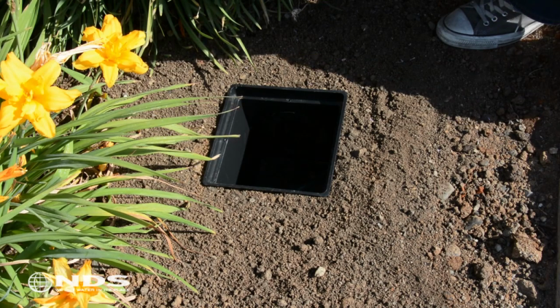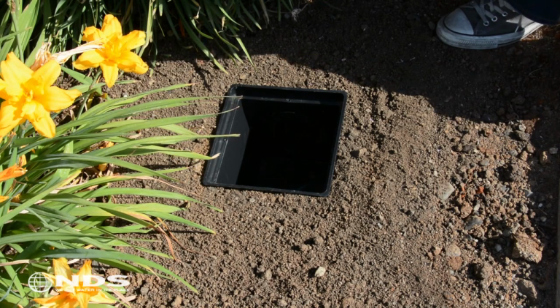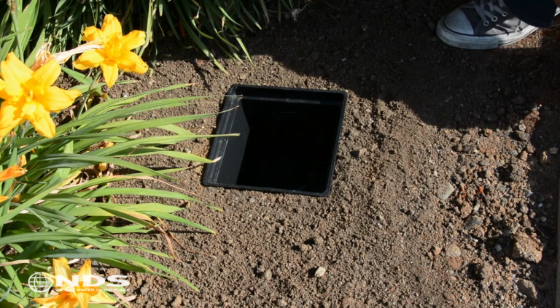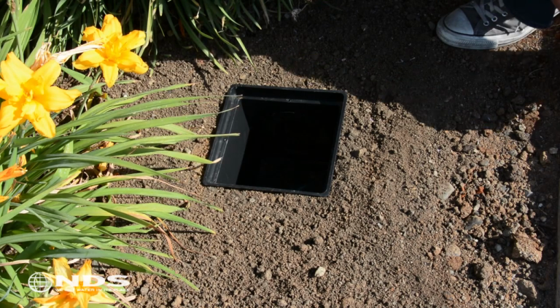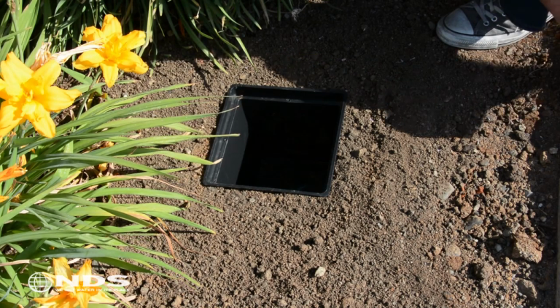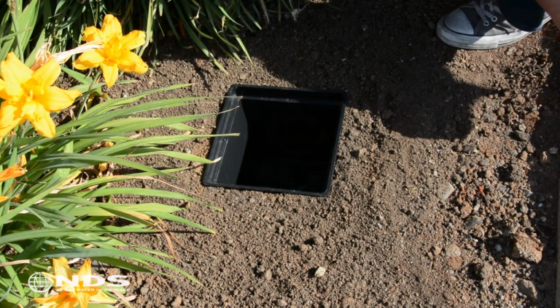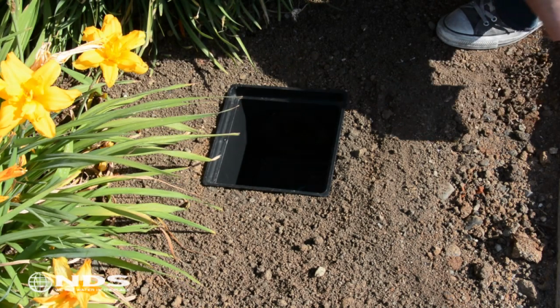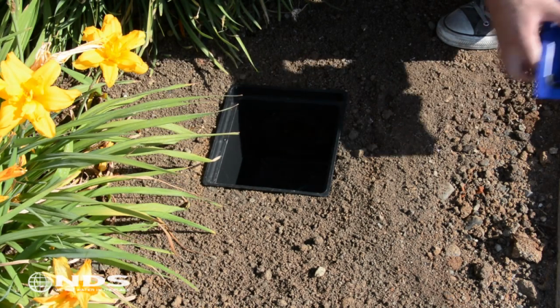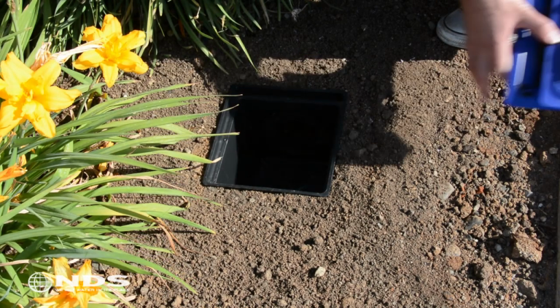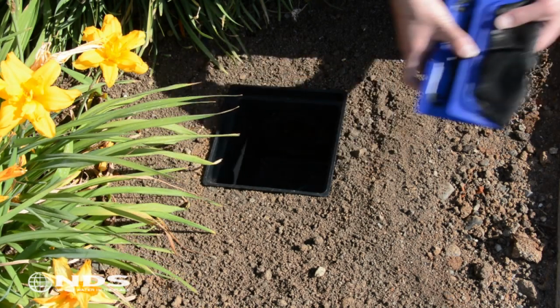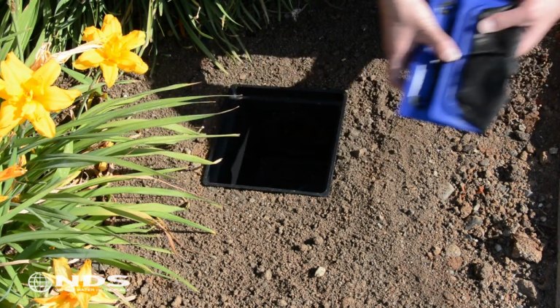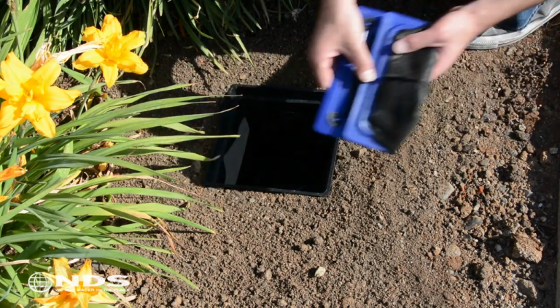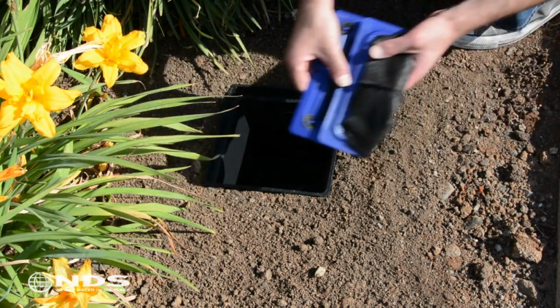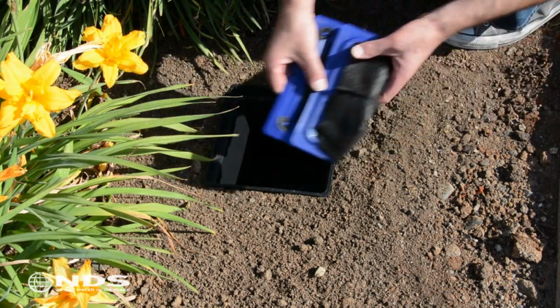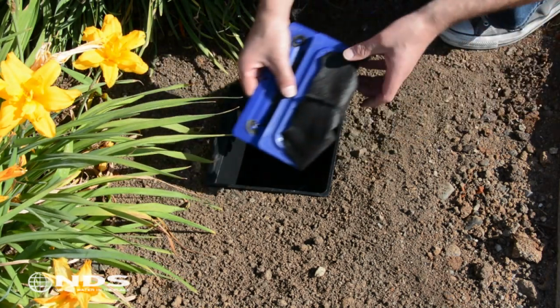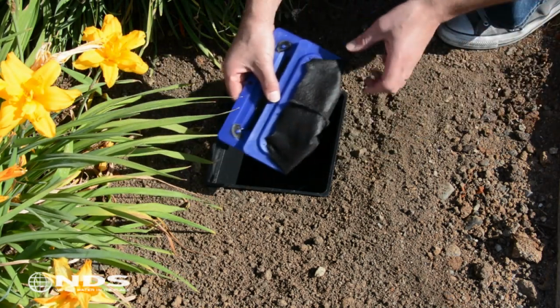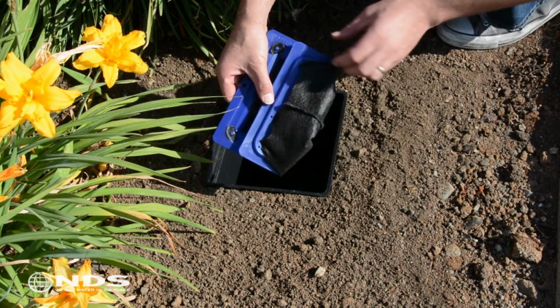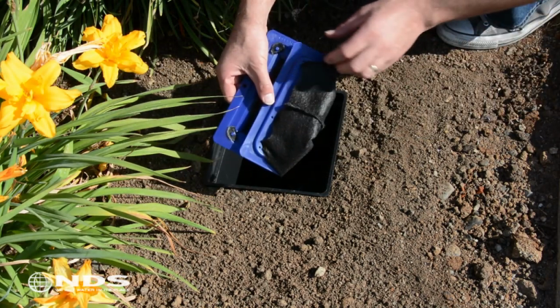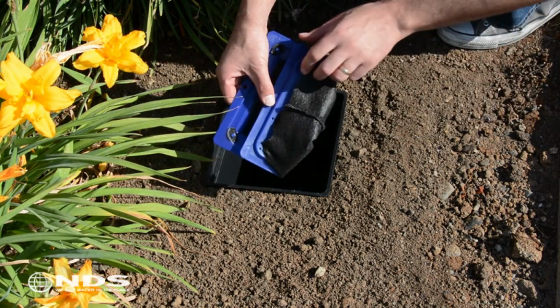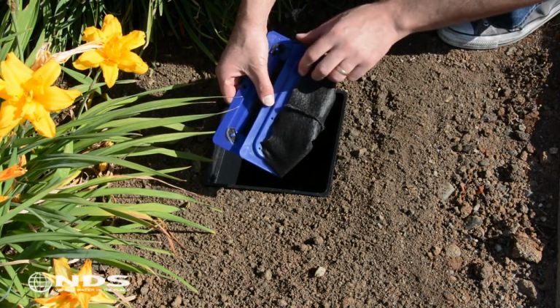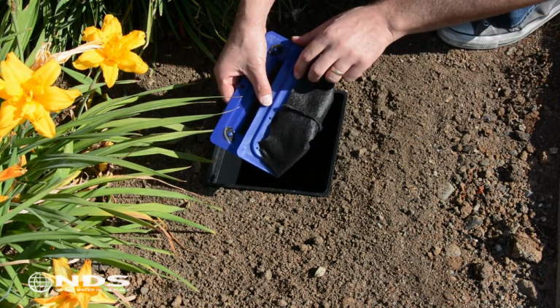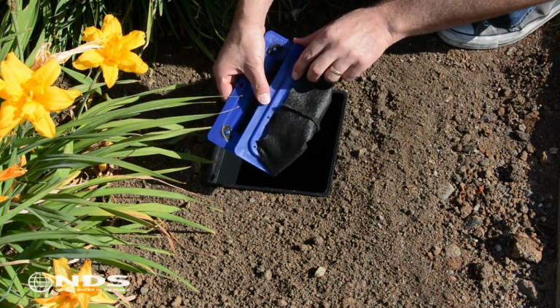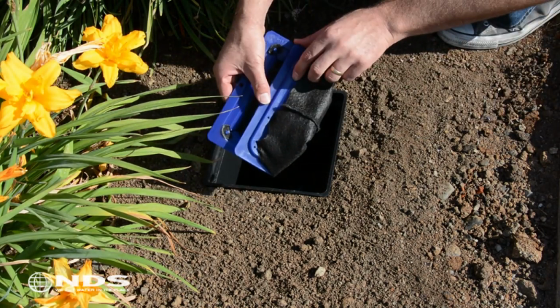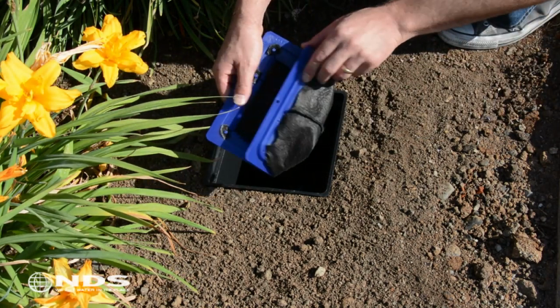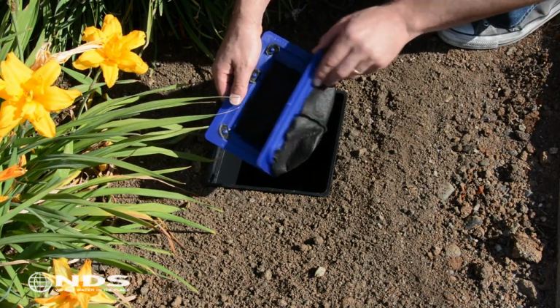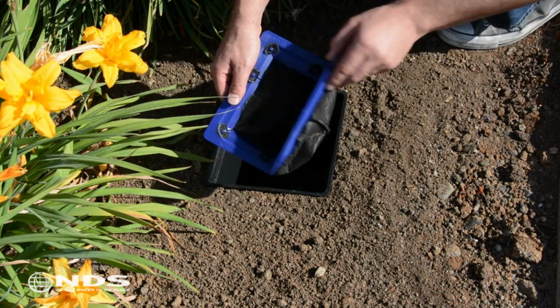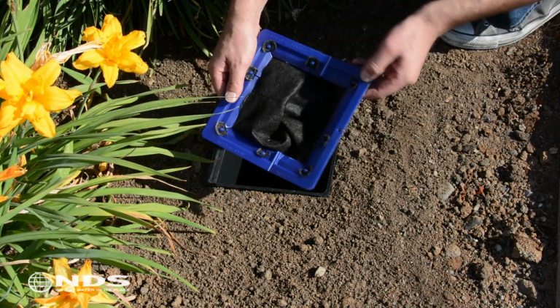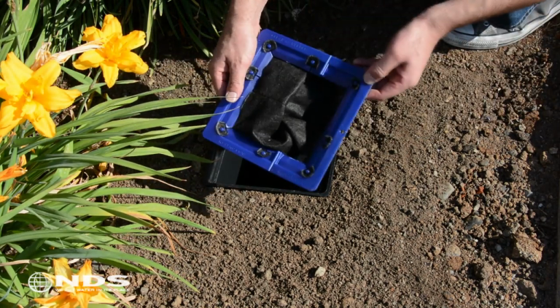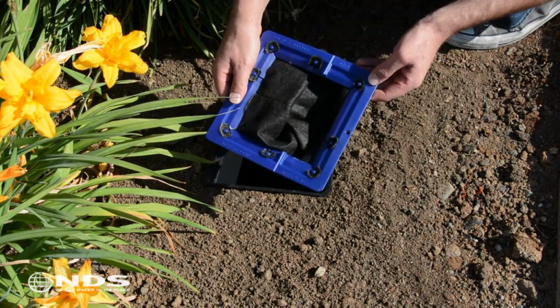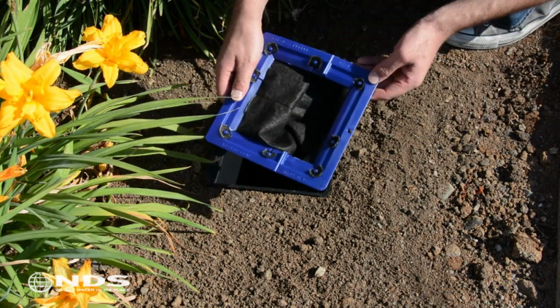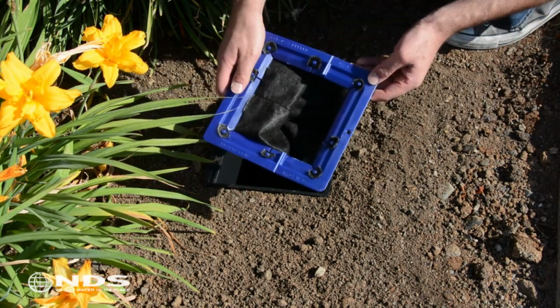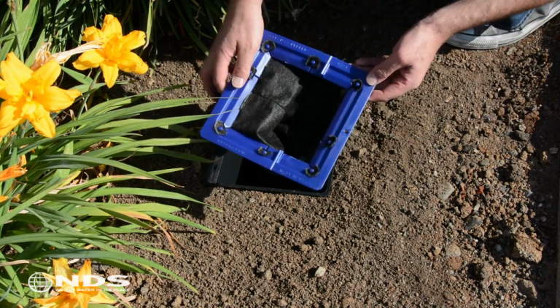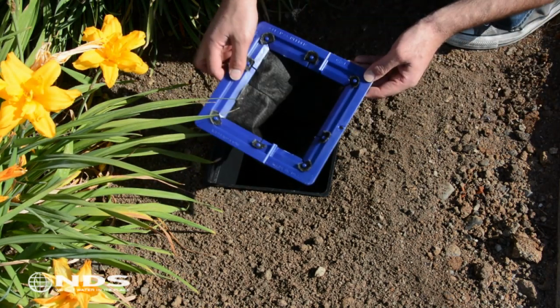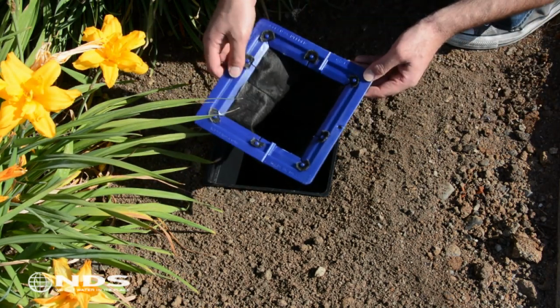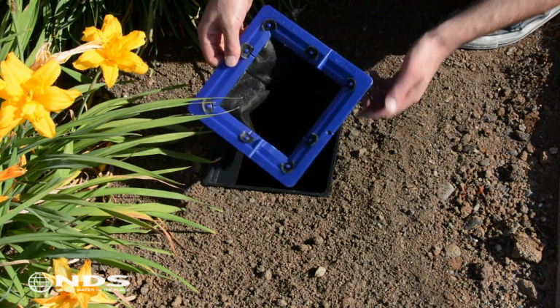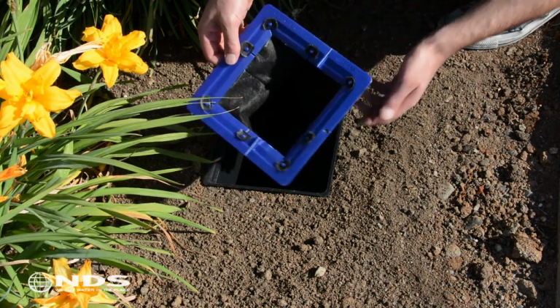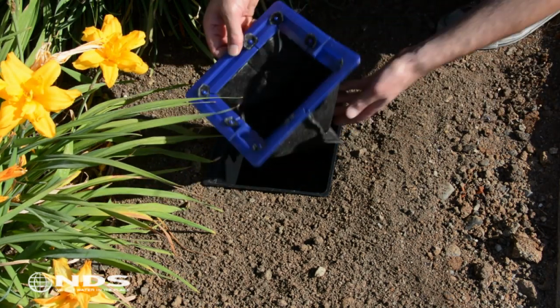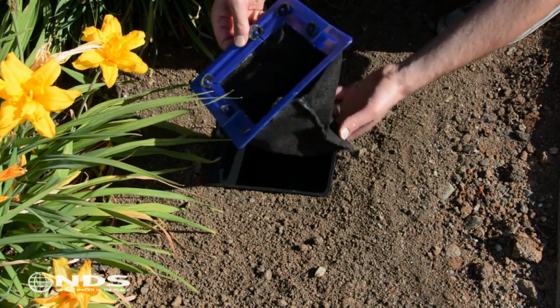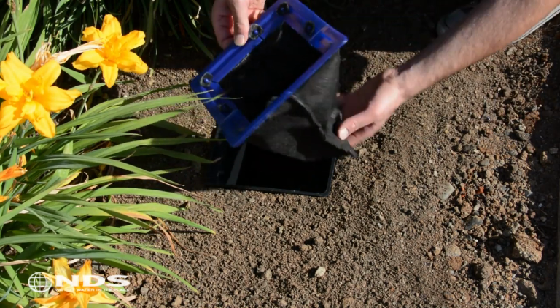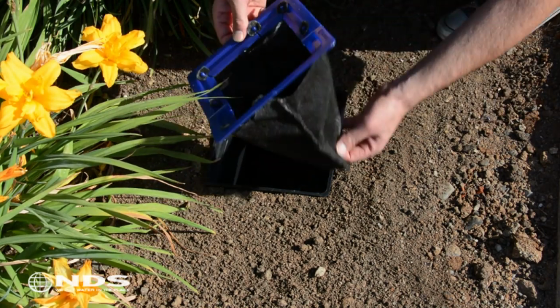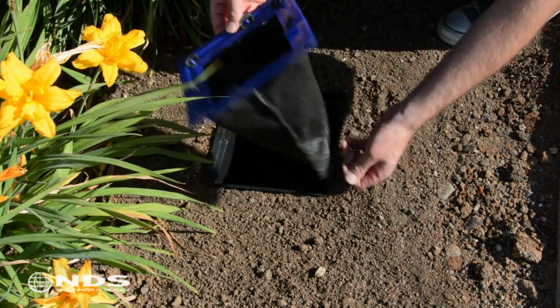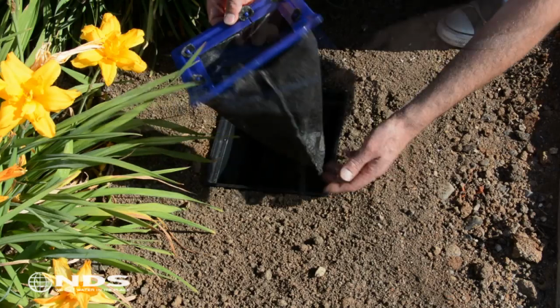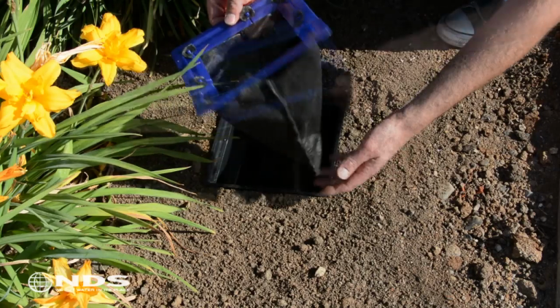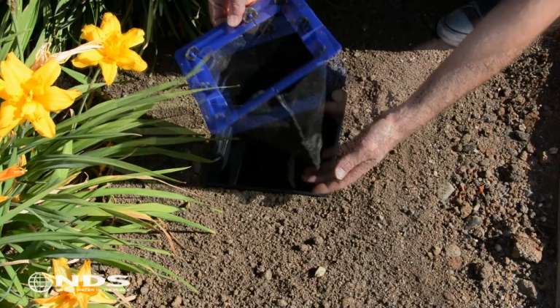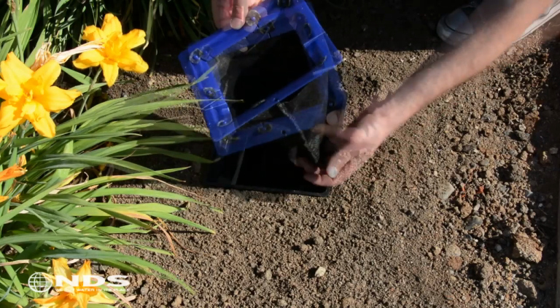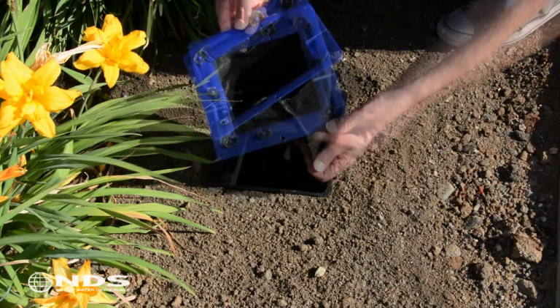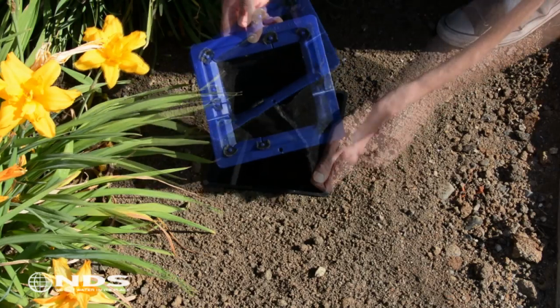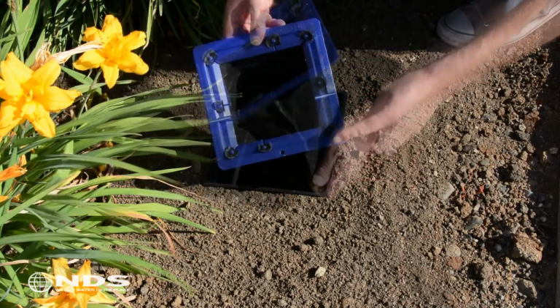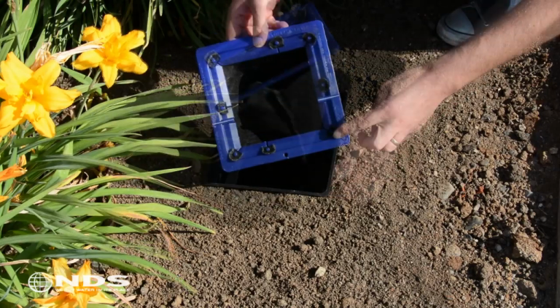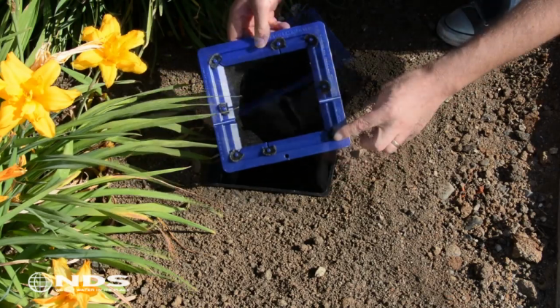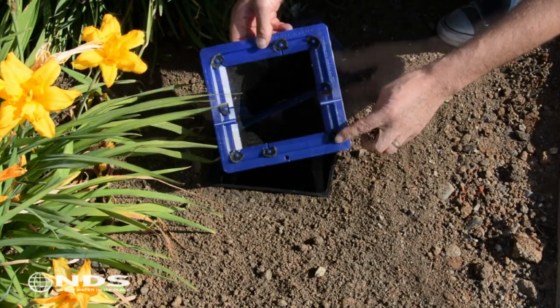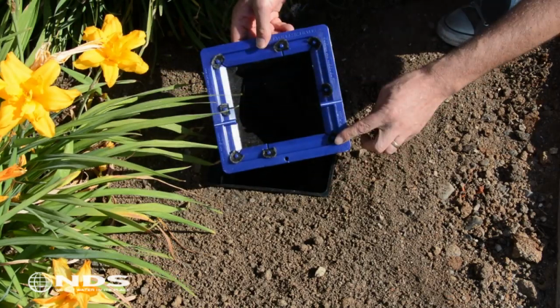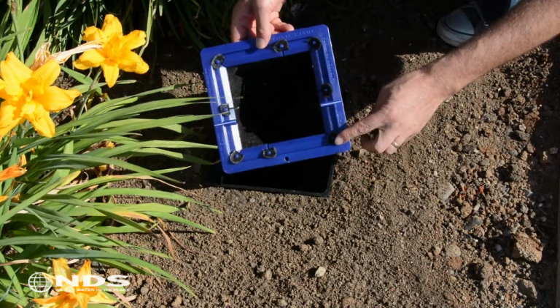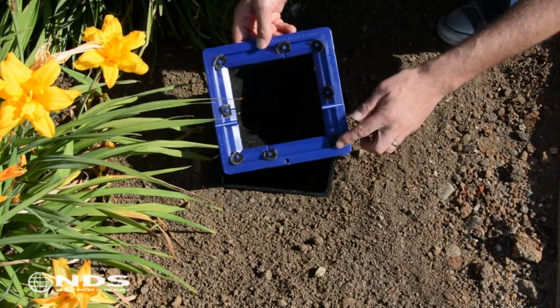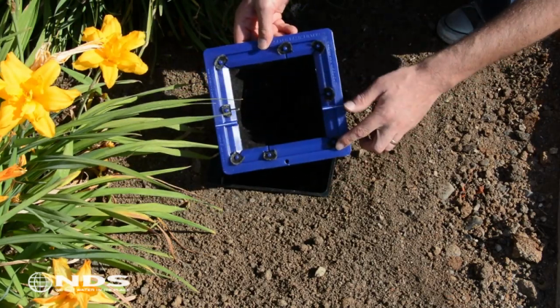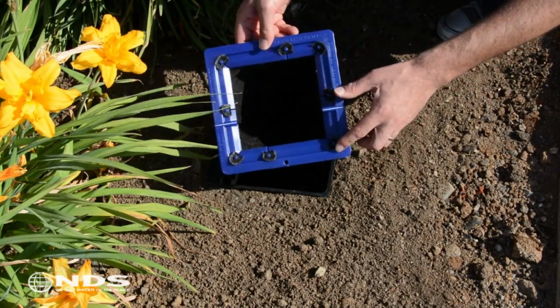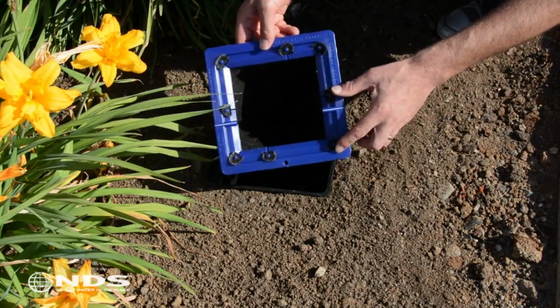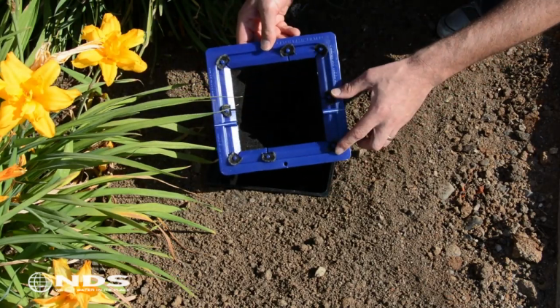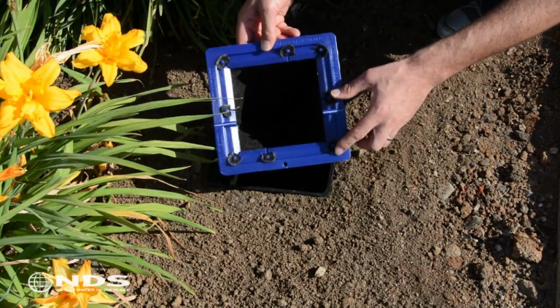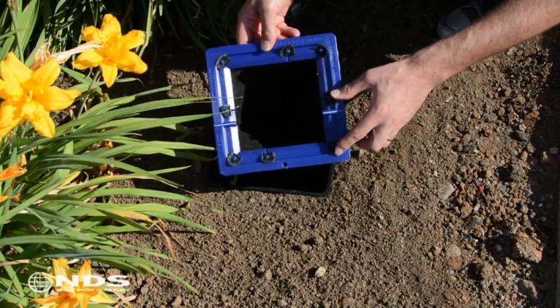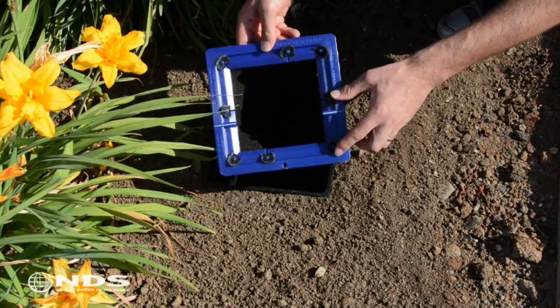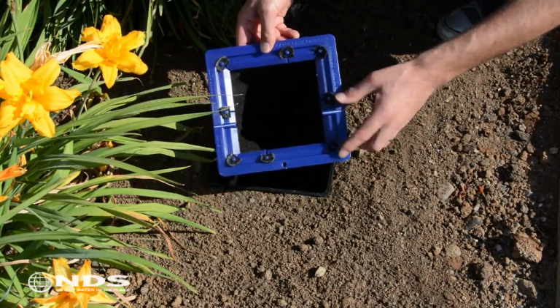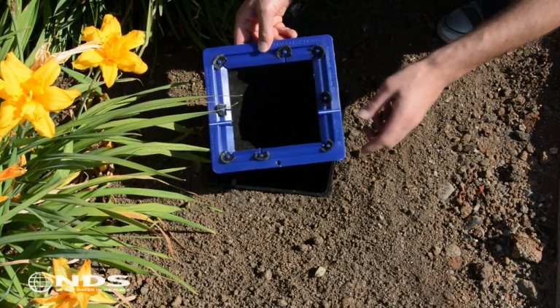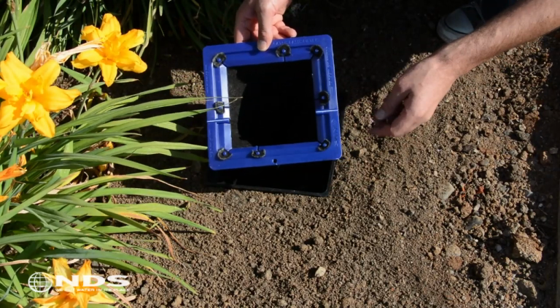Now take the filter and set it into the catch basin, ensuring that all the filter tabs are connected to the filter frame.